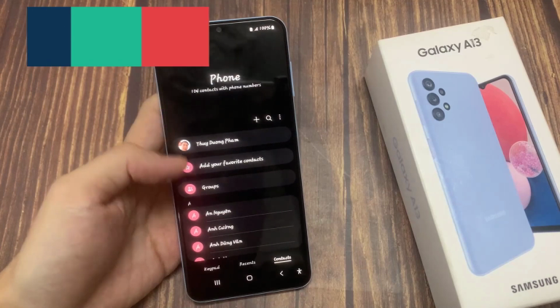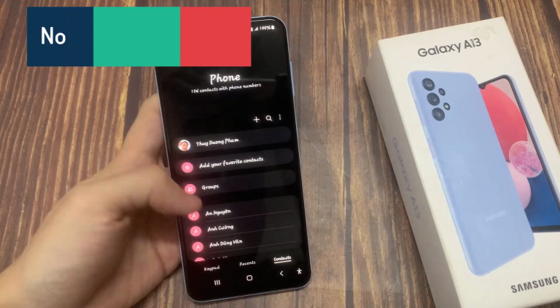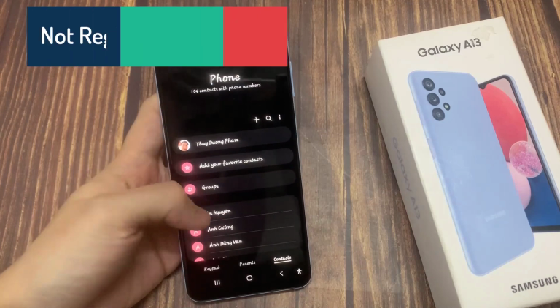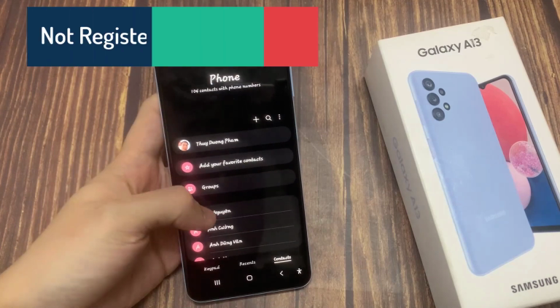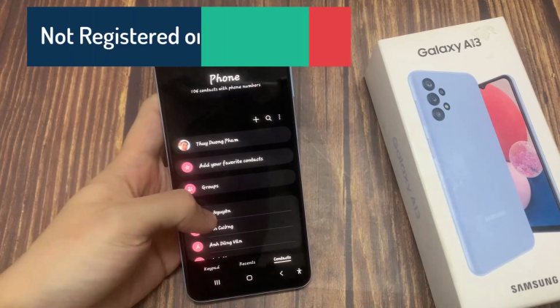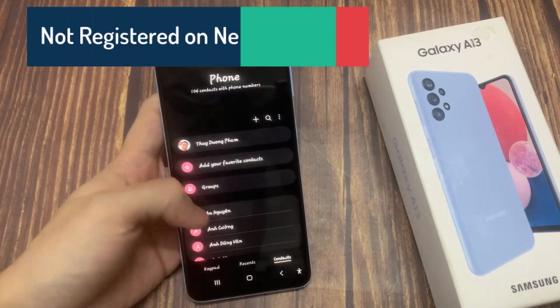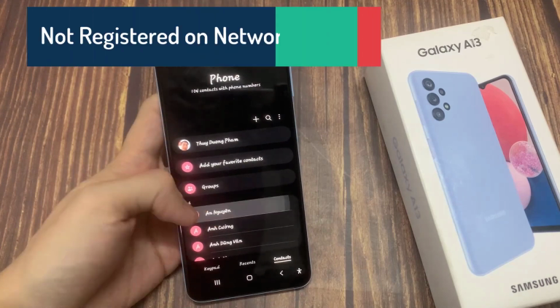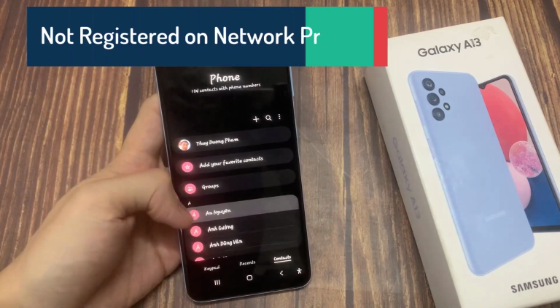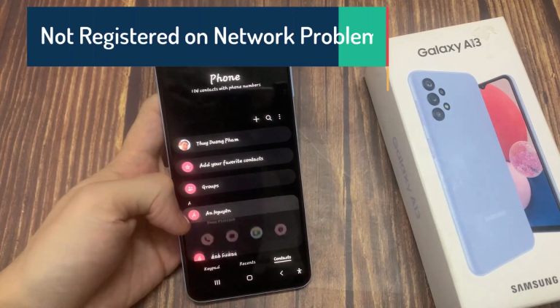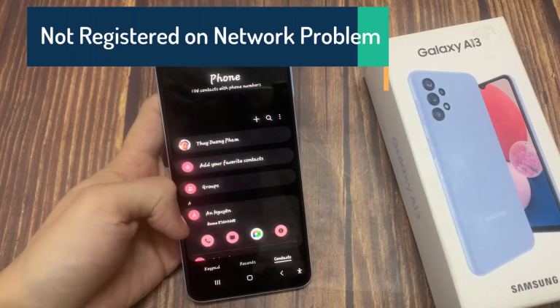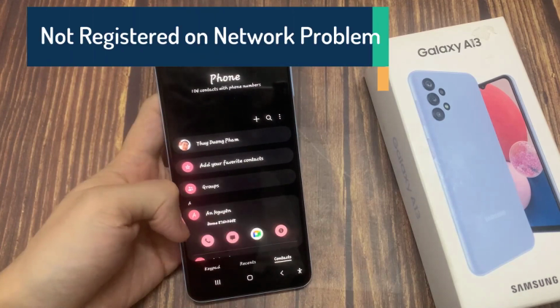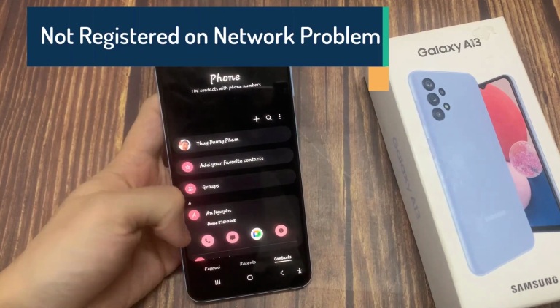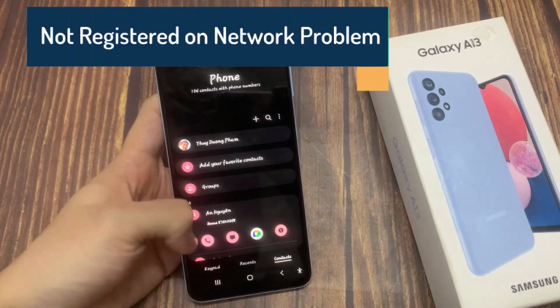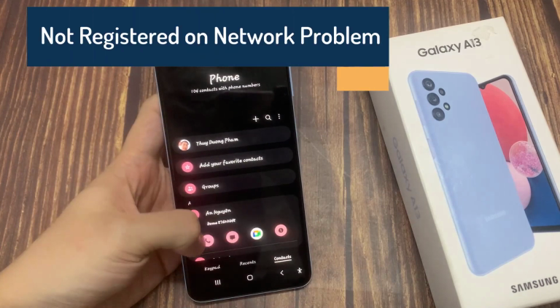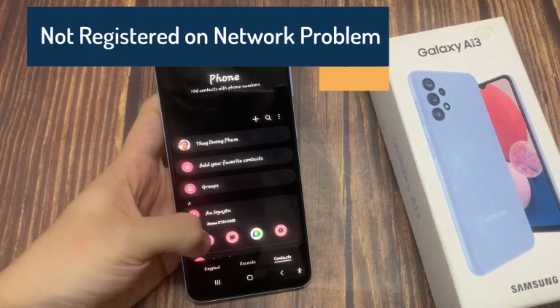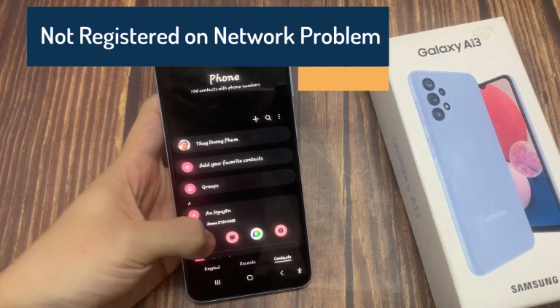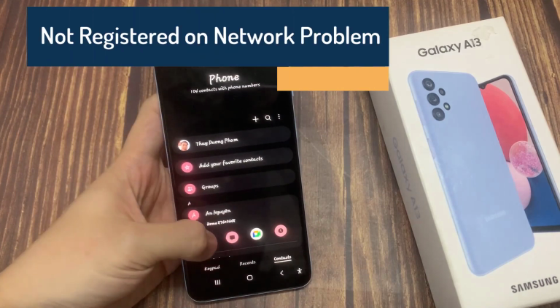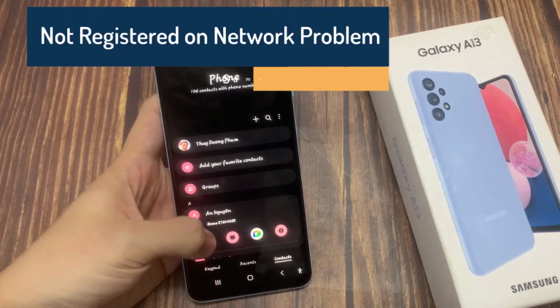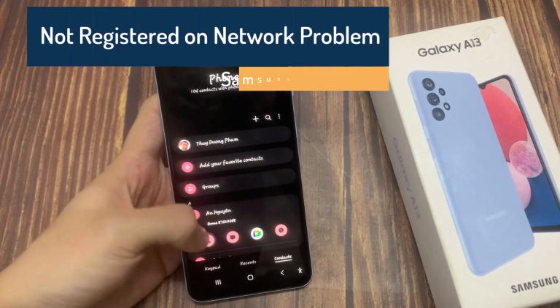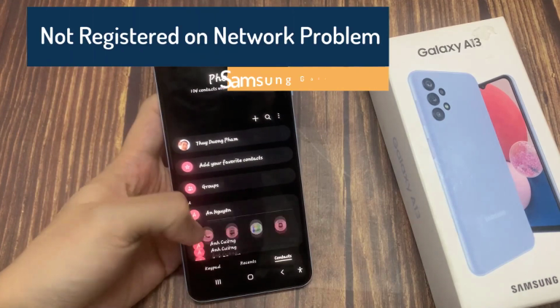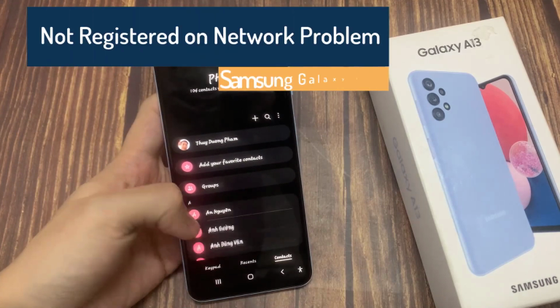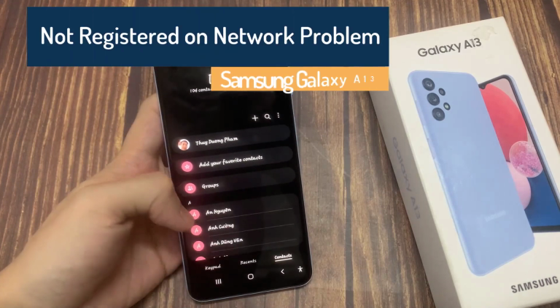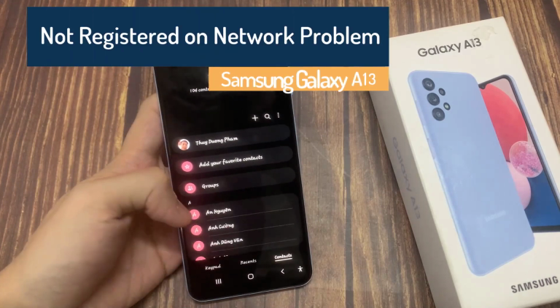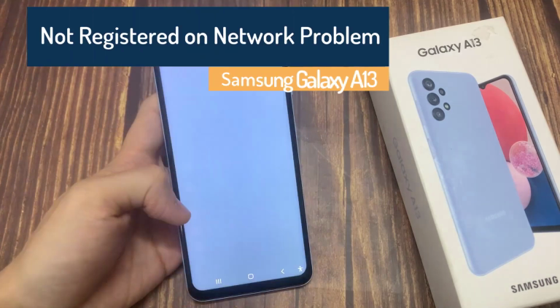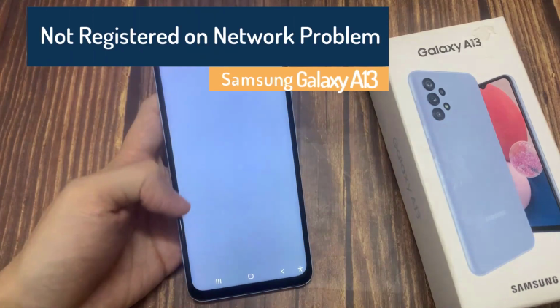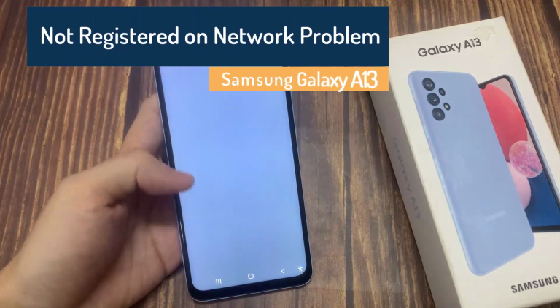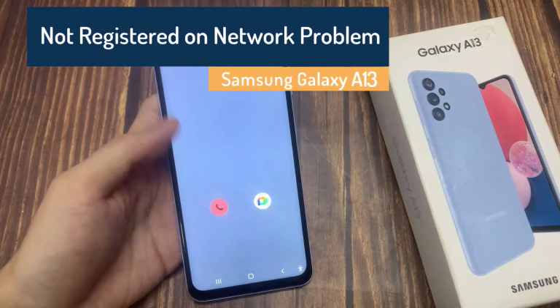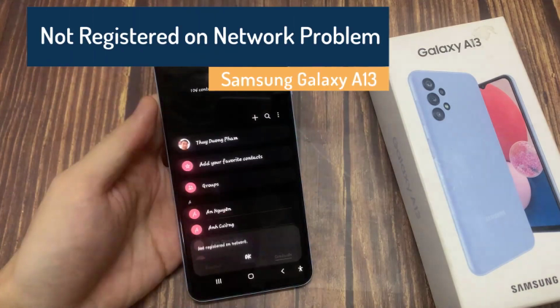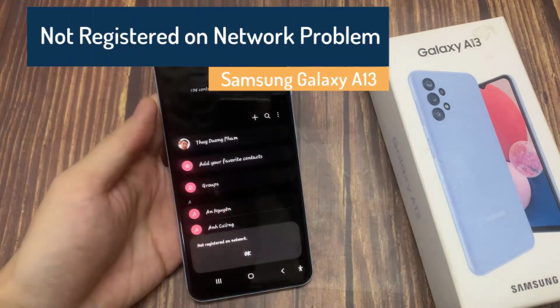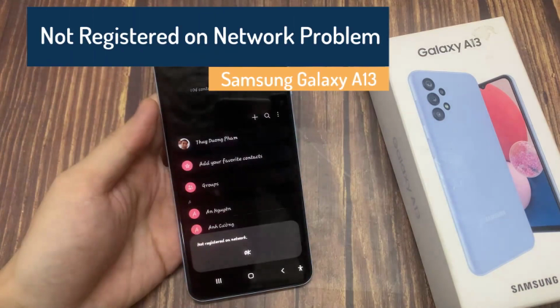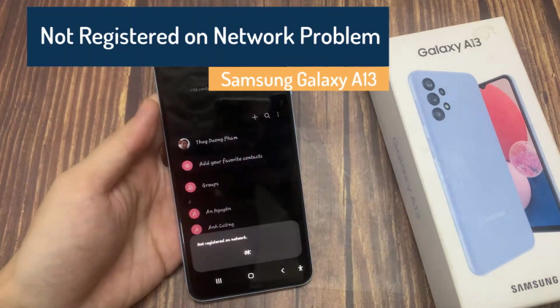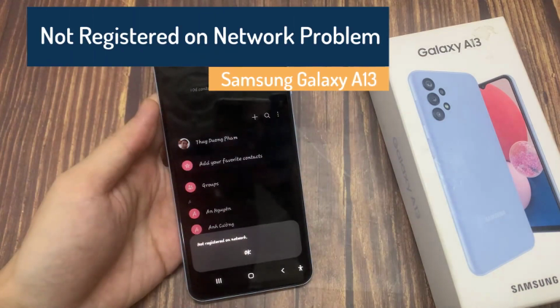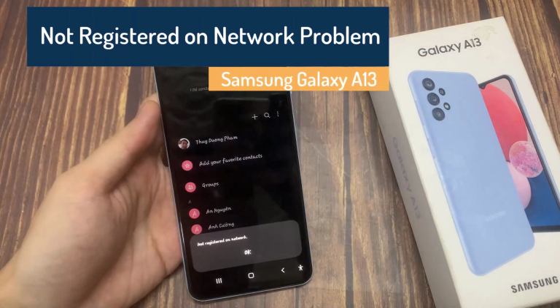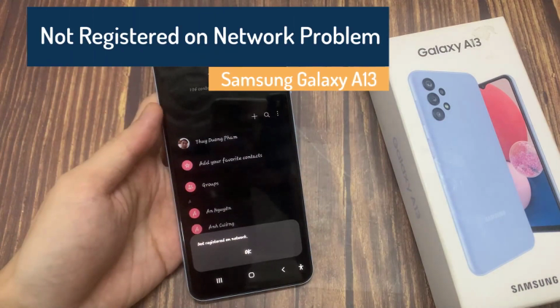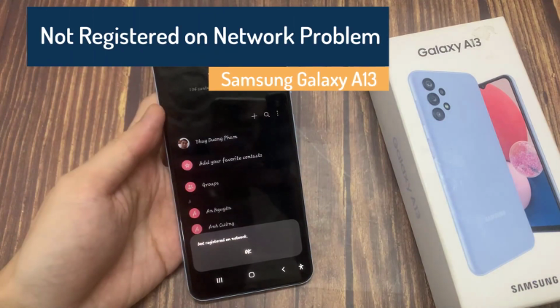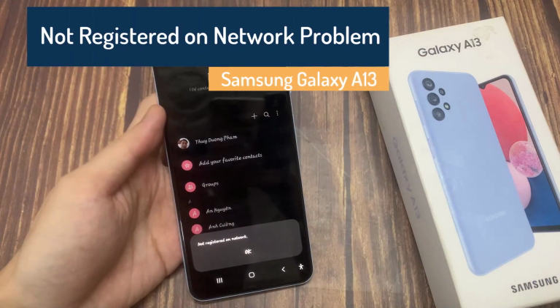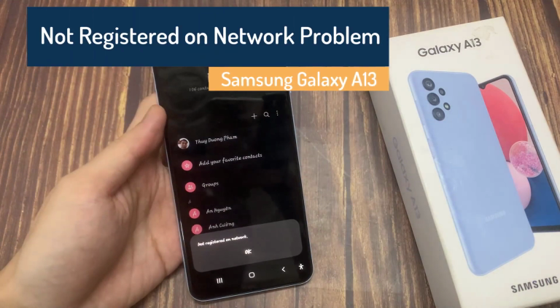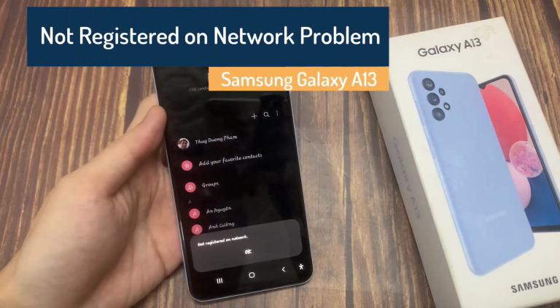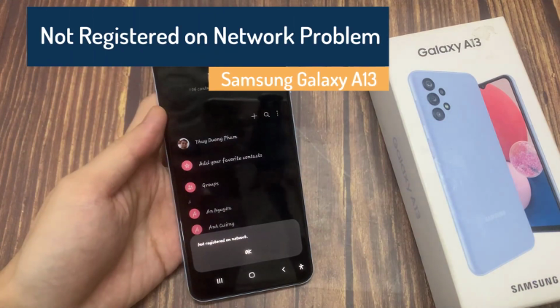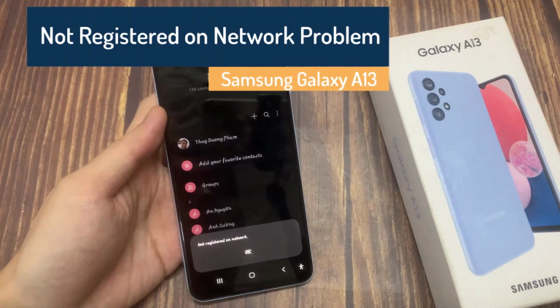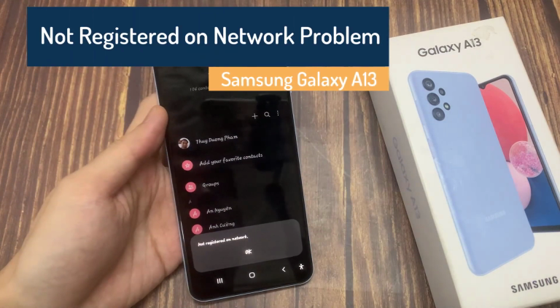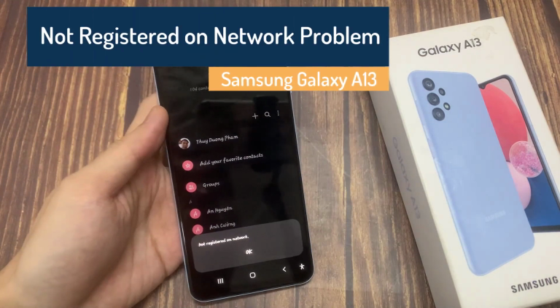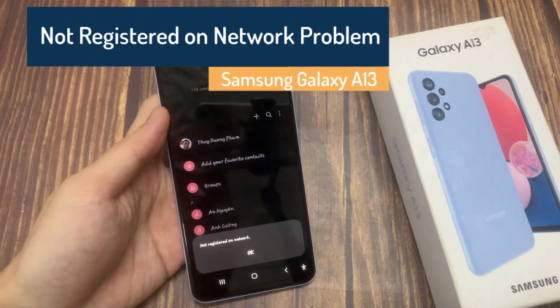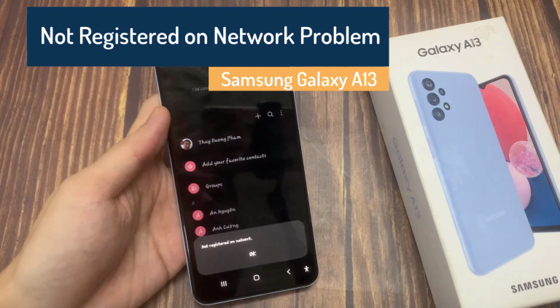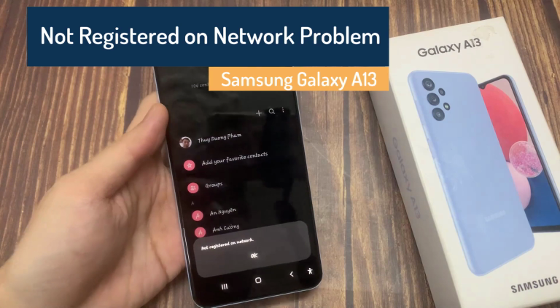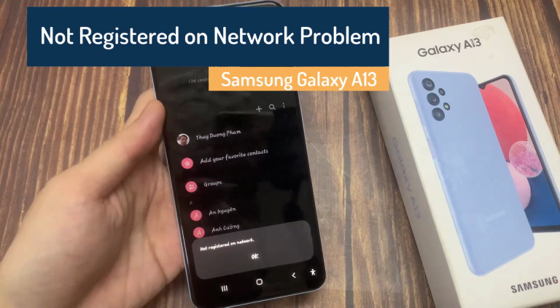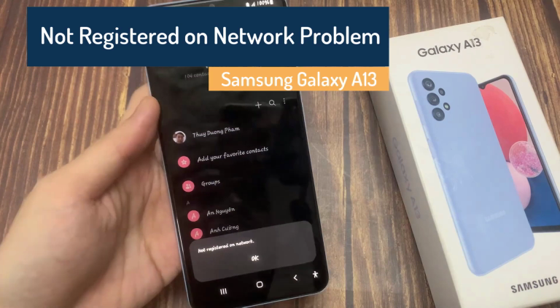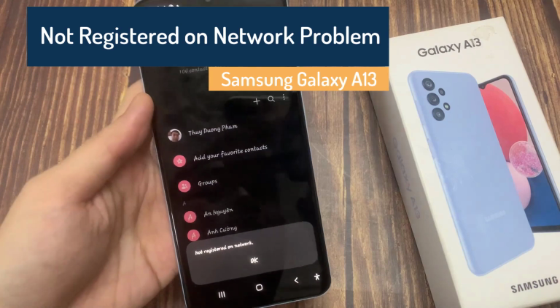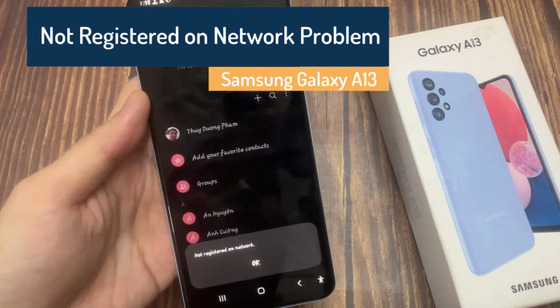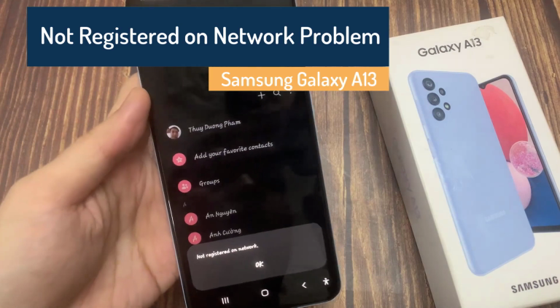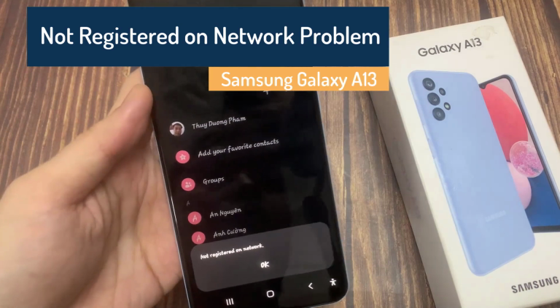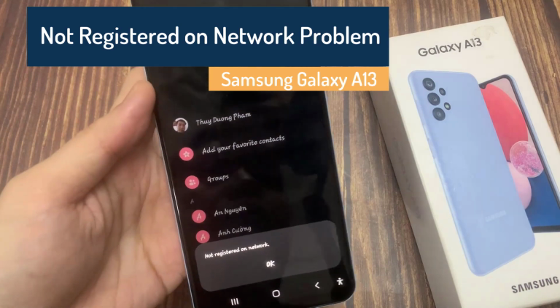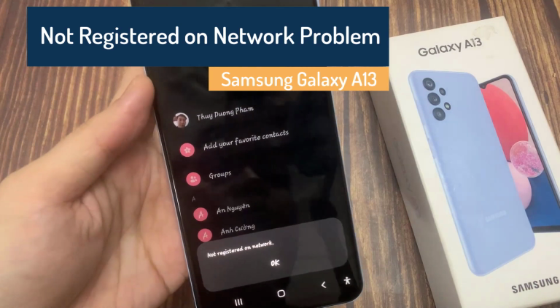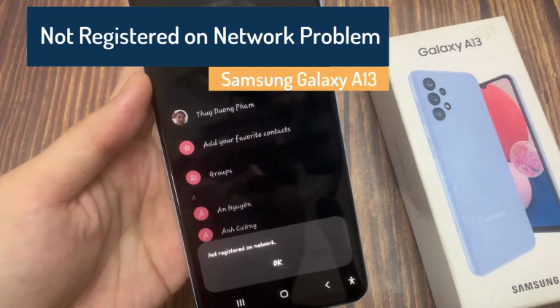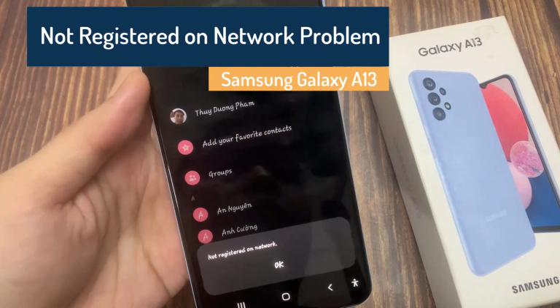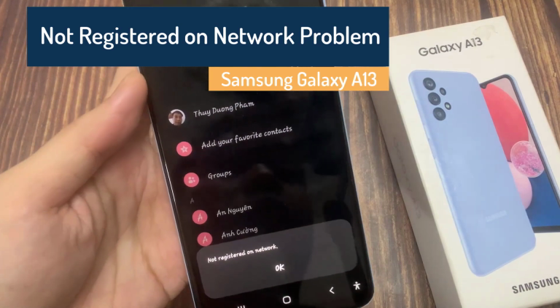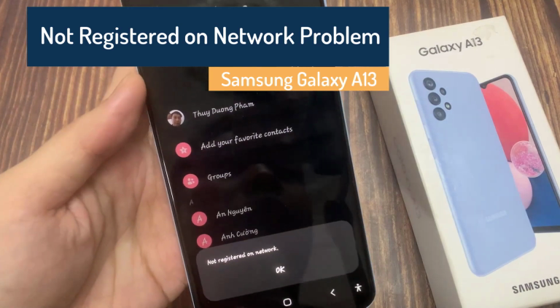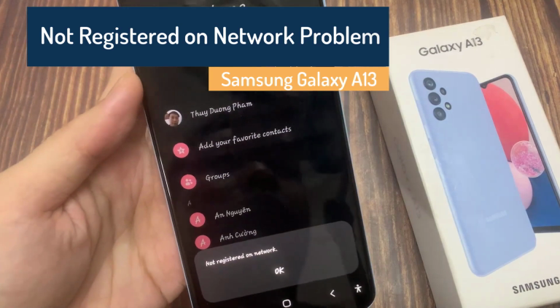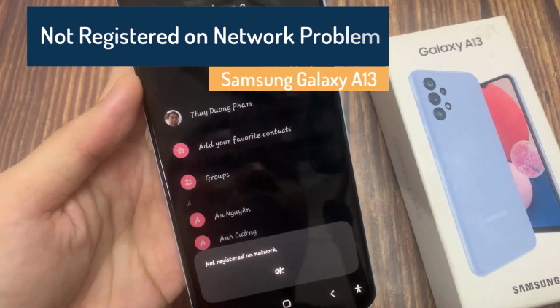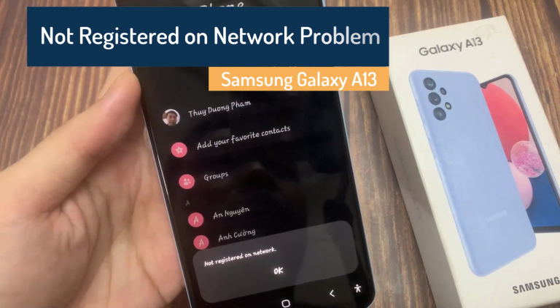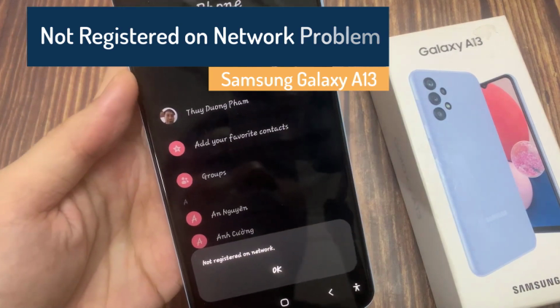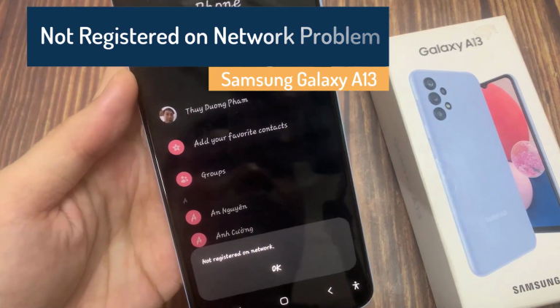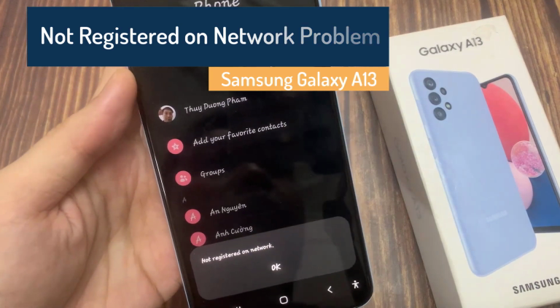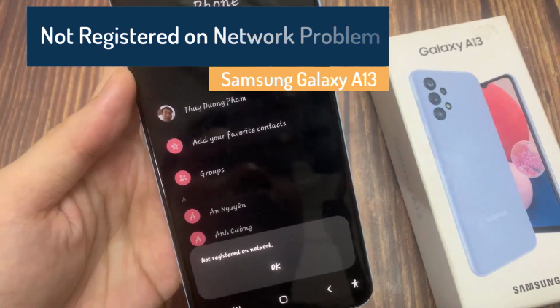Hi everyone! In this video, learn how to fix a not registered on network error on Samsung Galaxy A13.